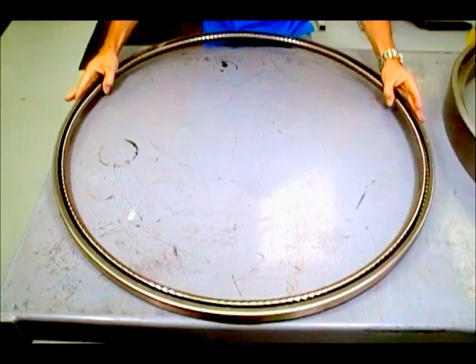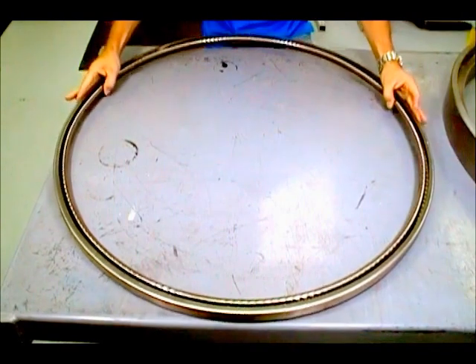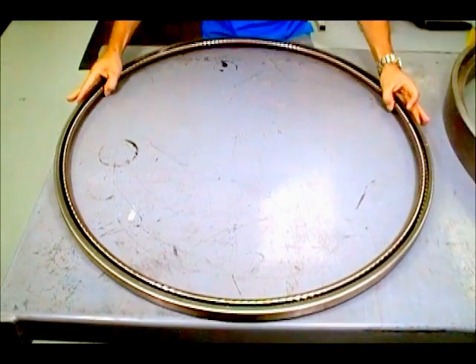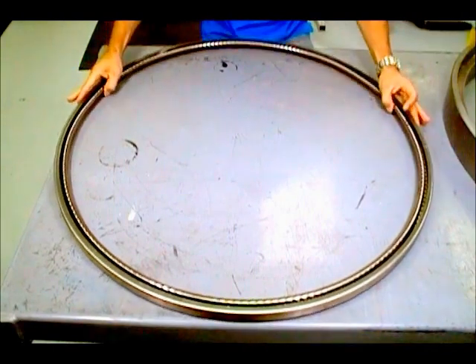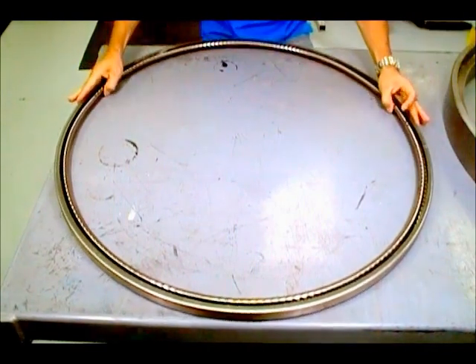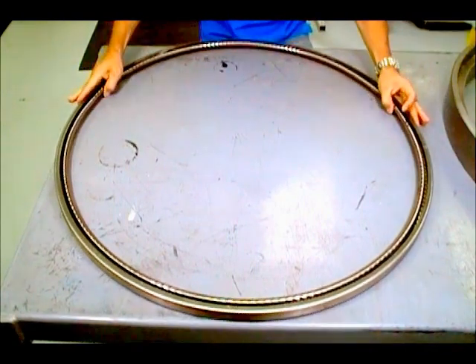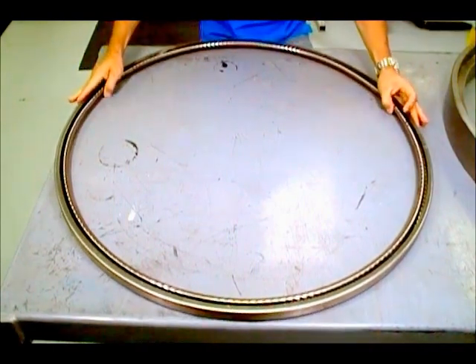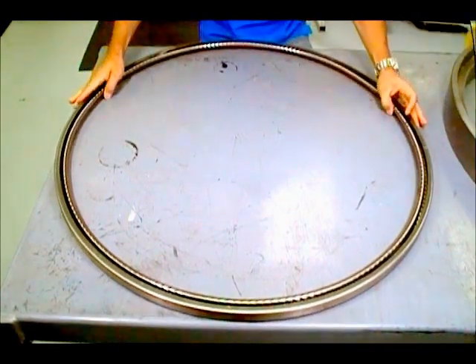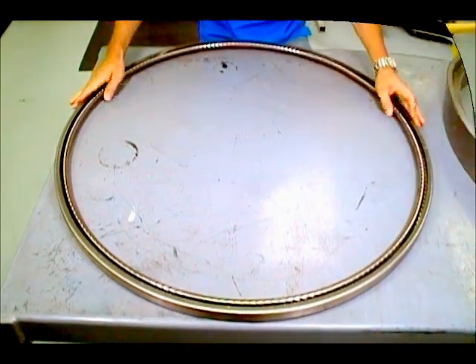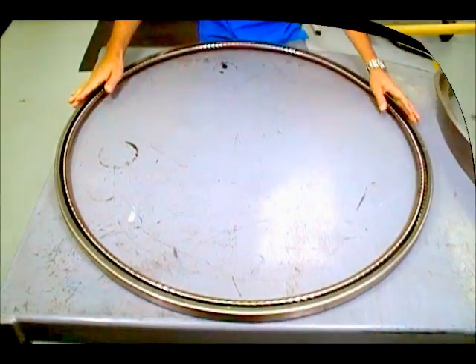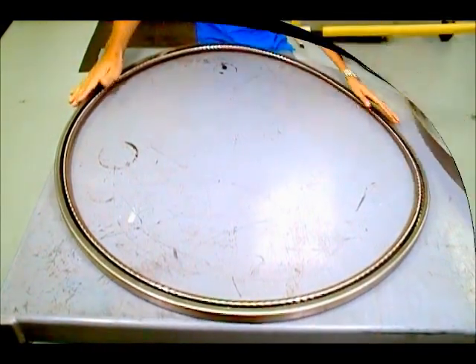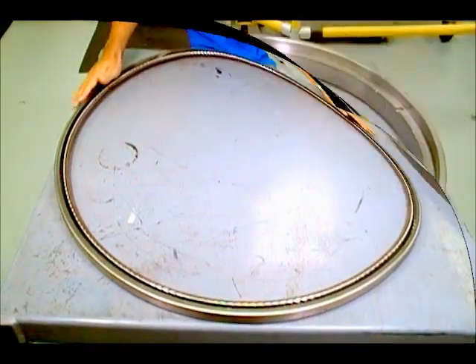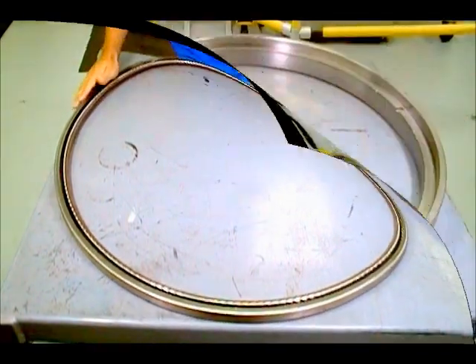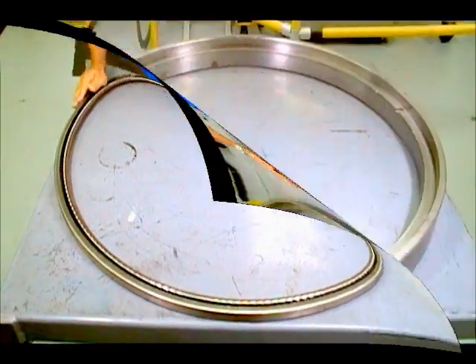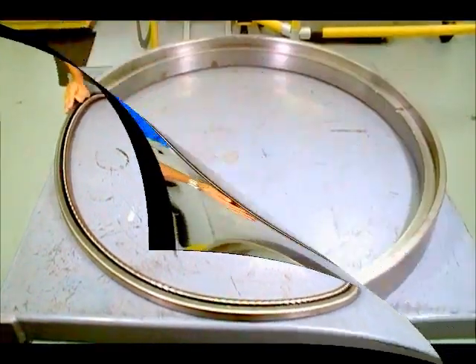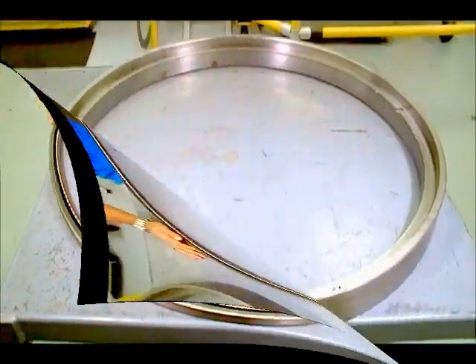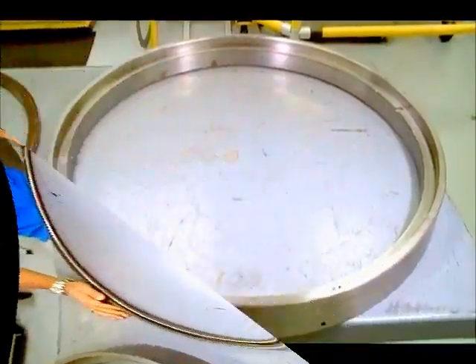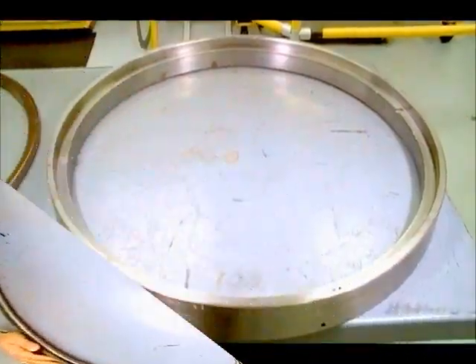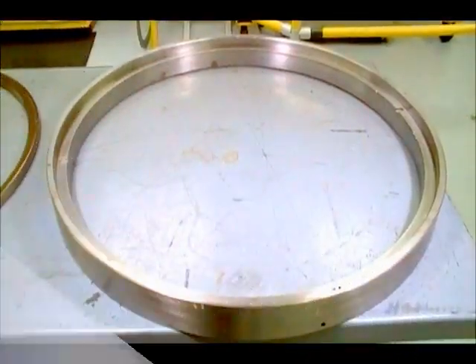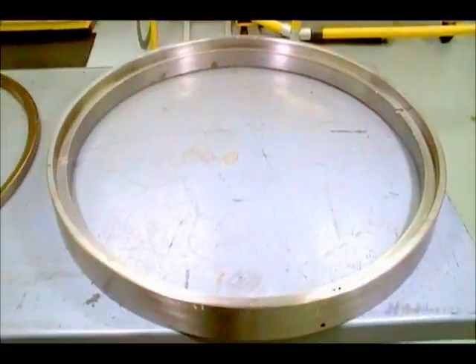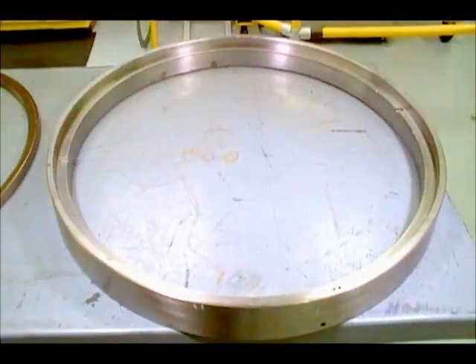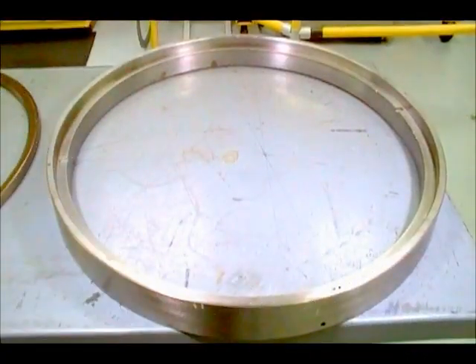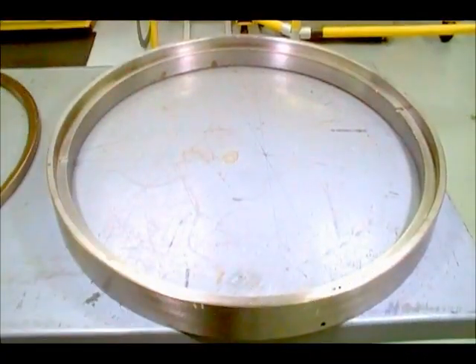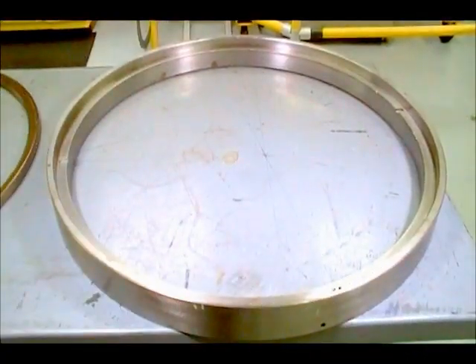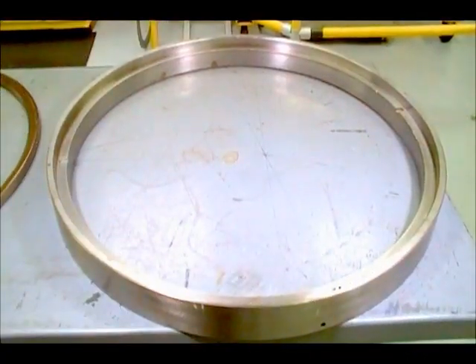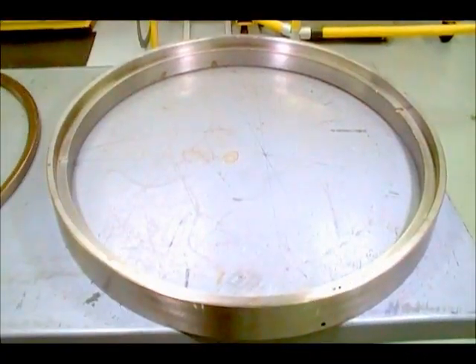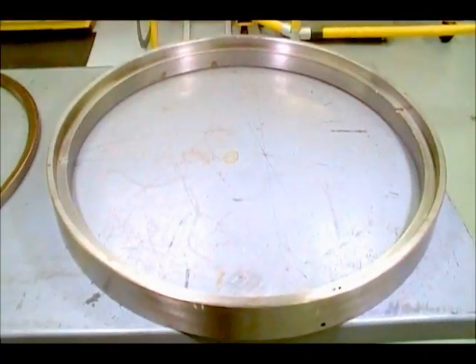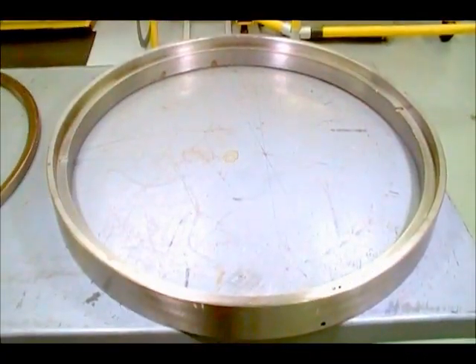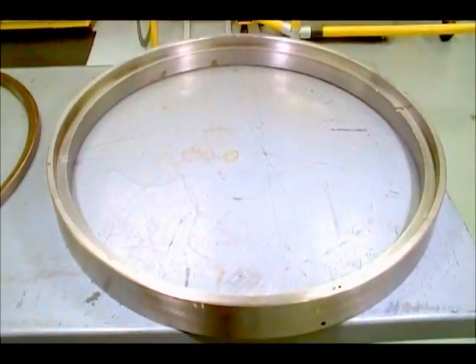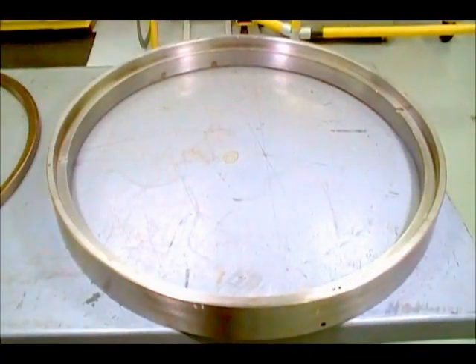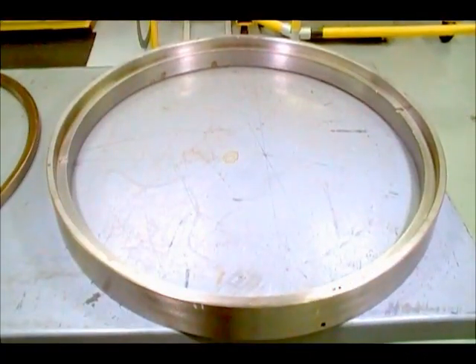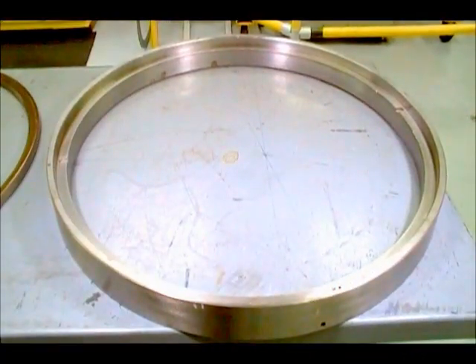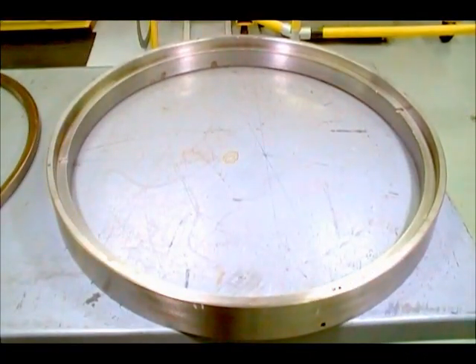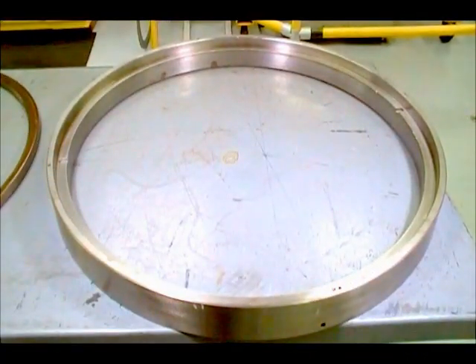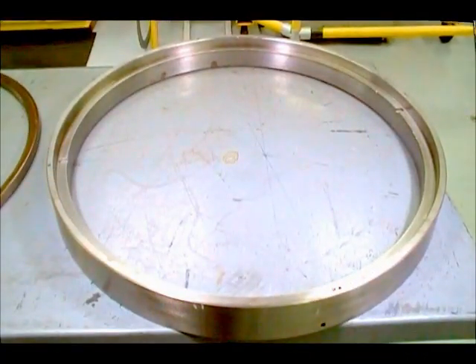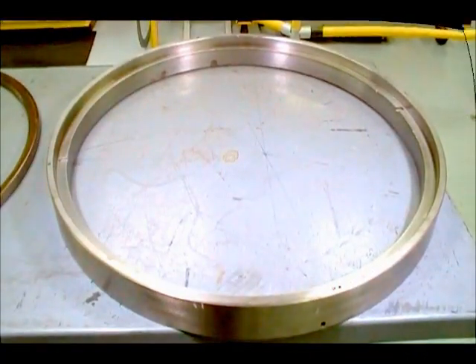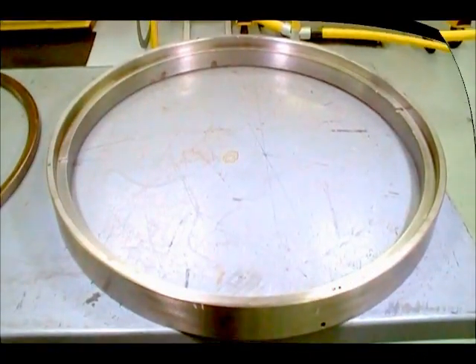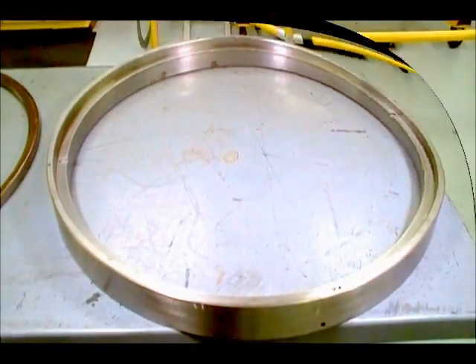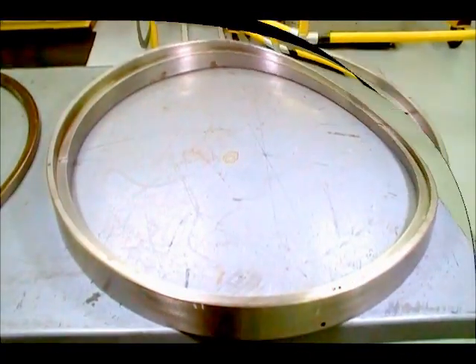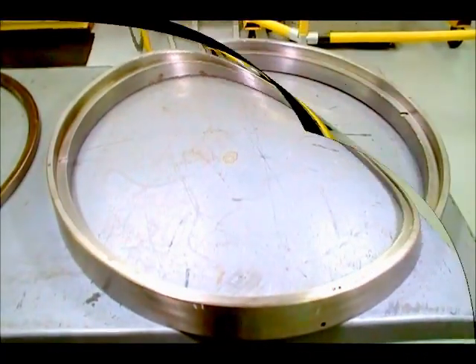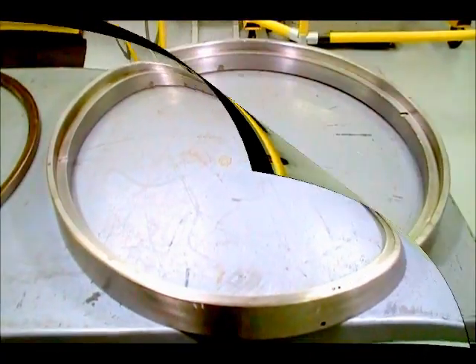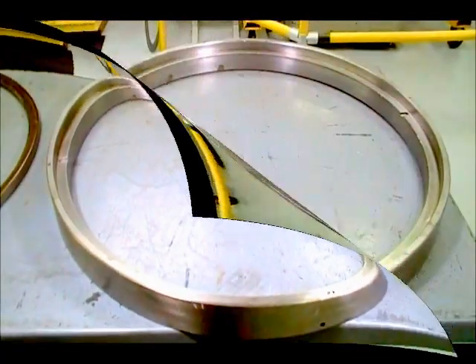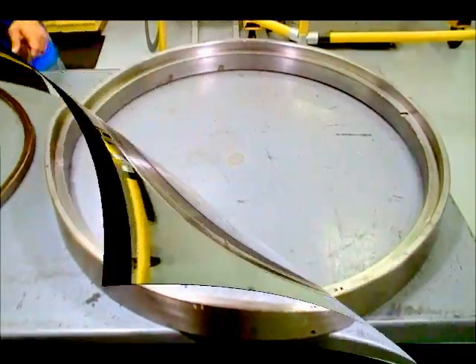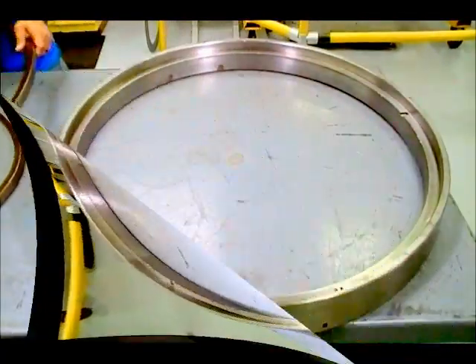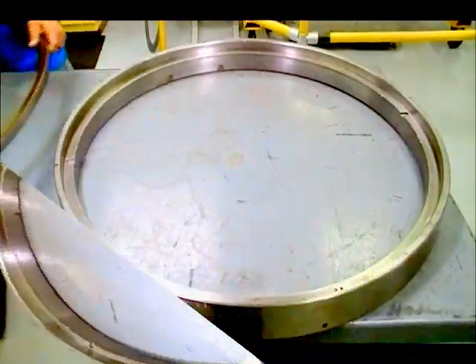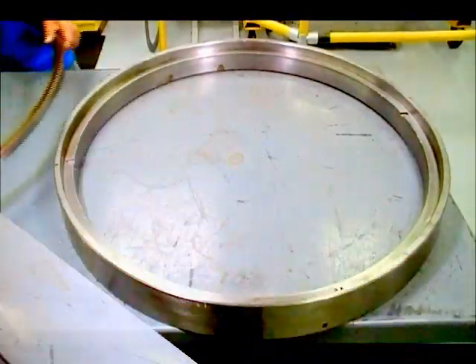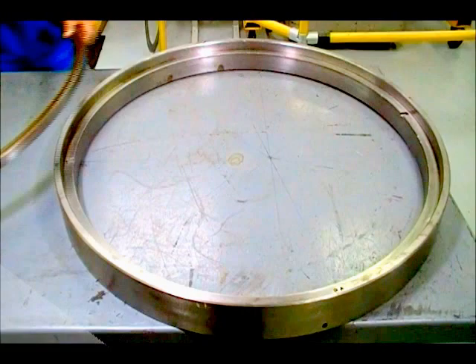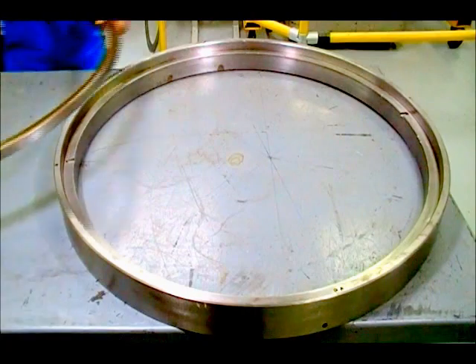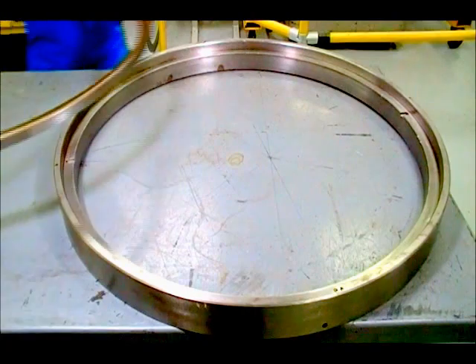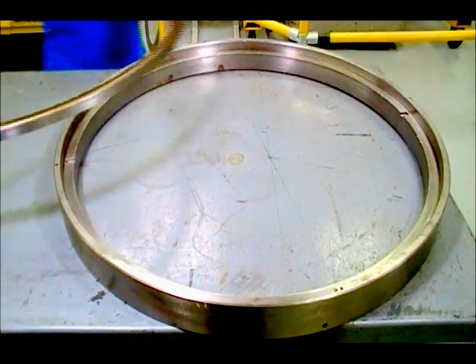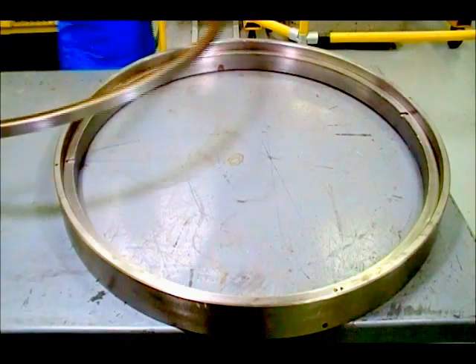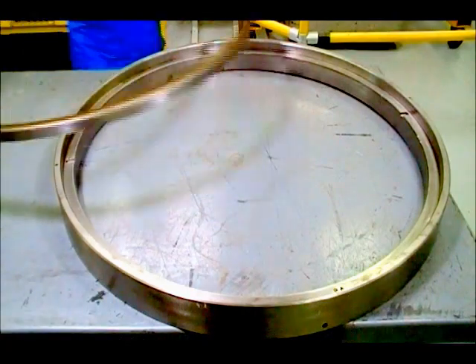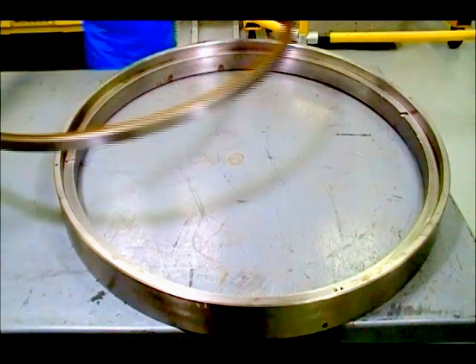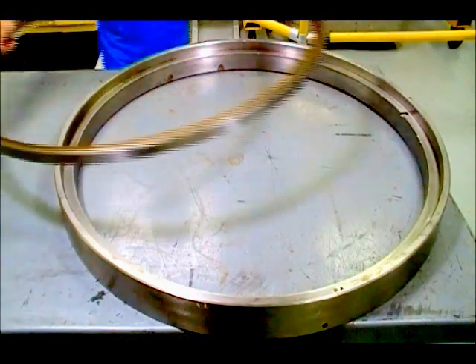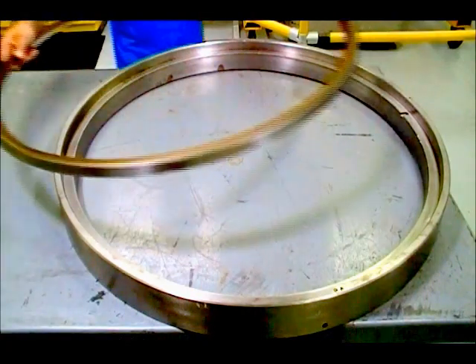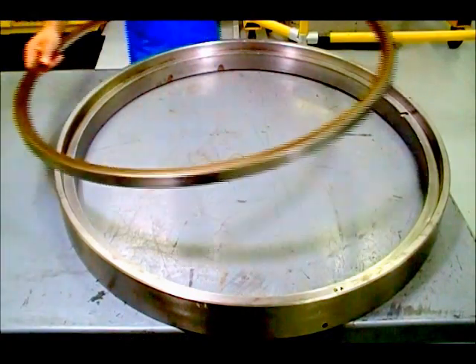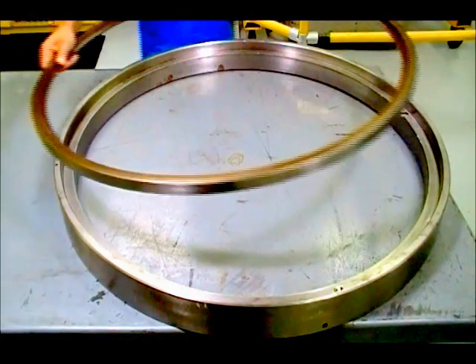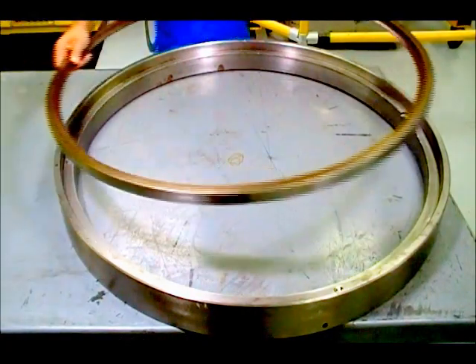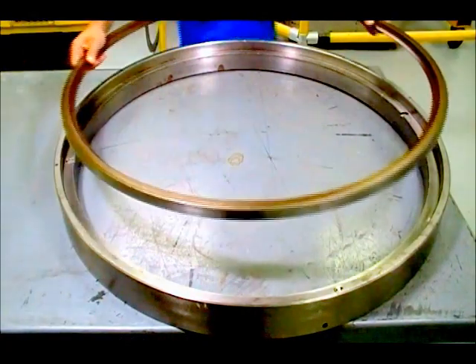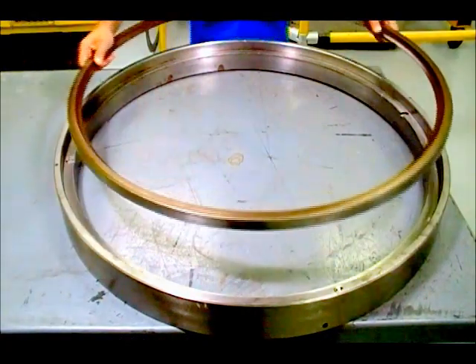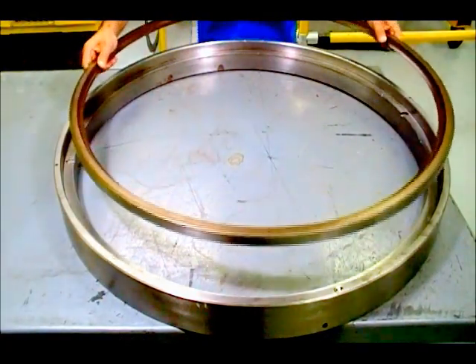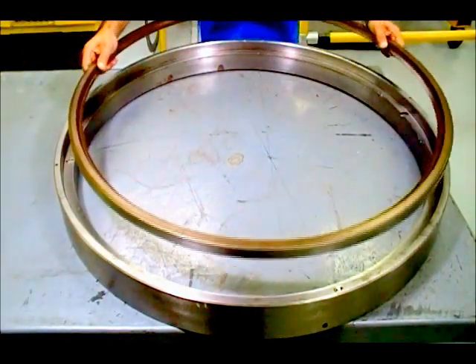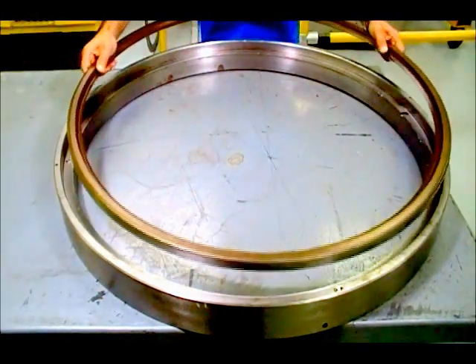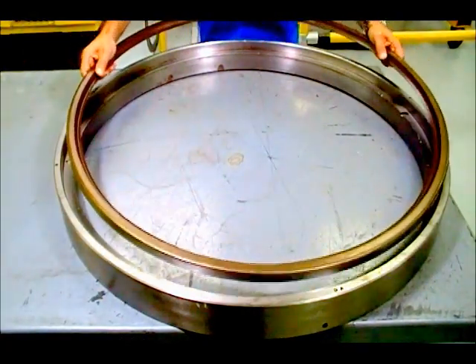Shown here is our housing. Place the seal with spring facing down into the housing.